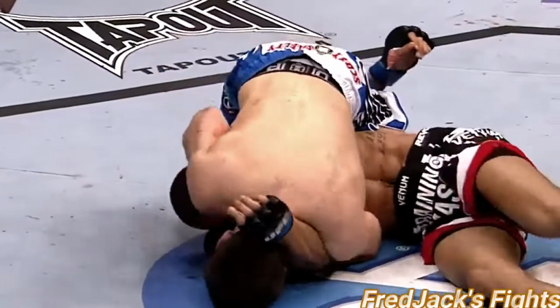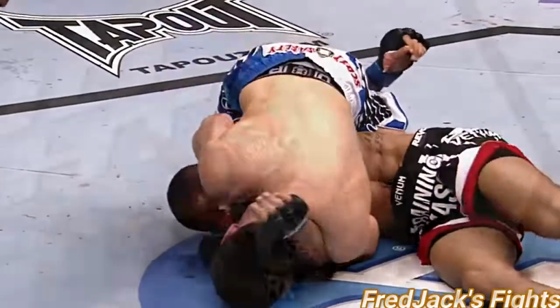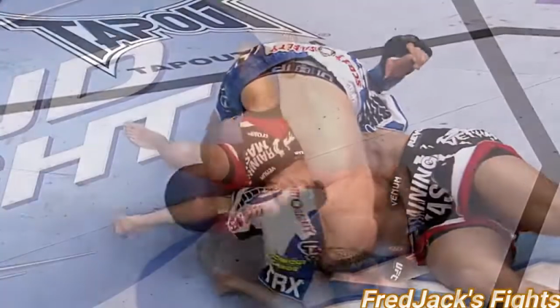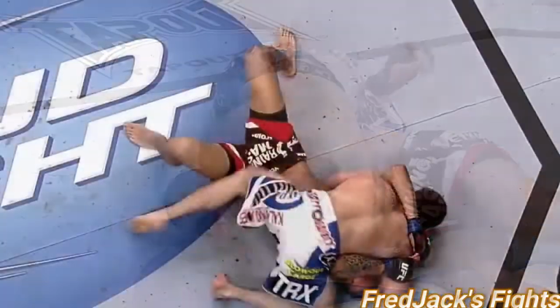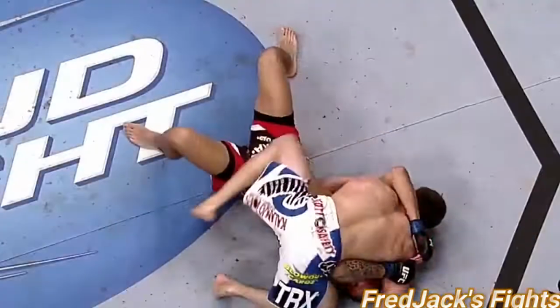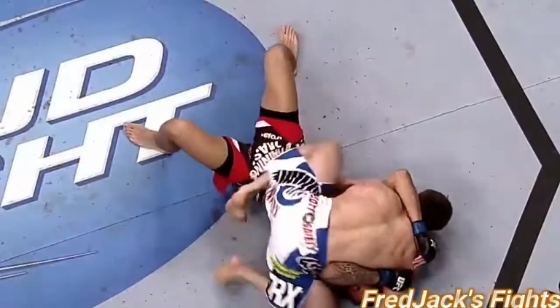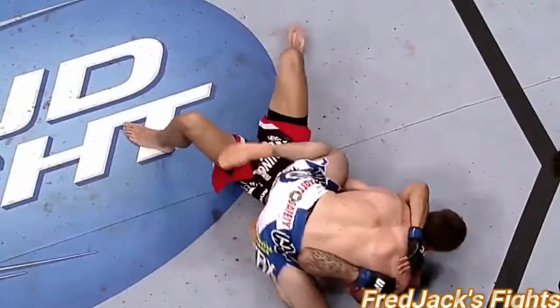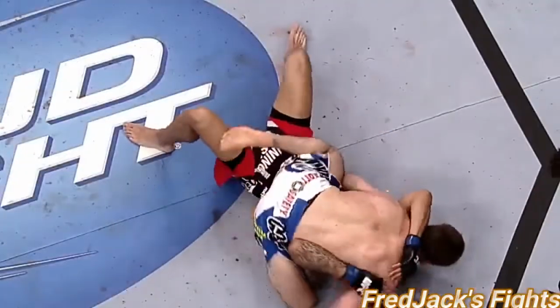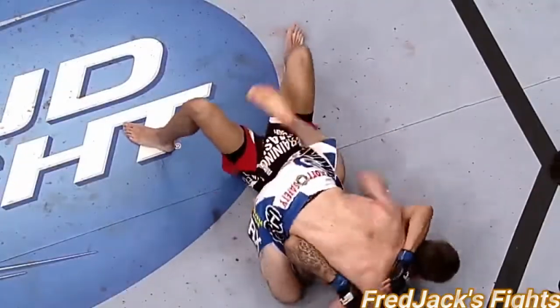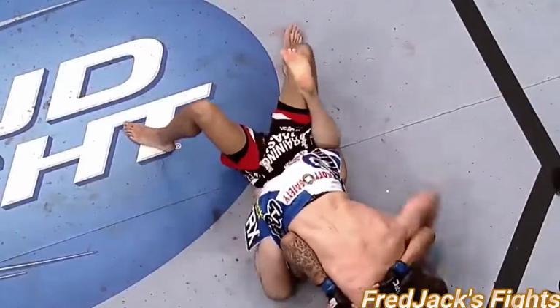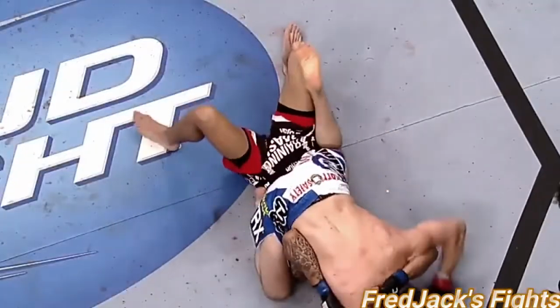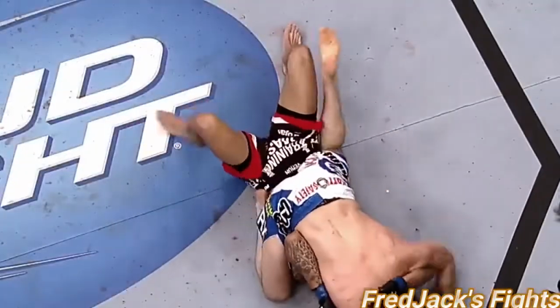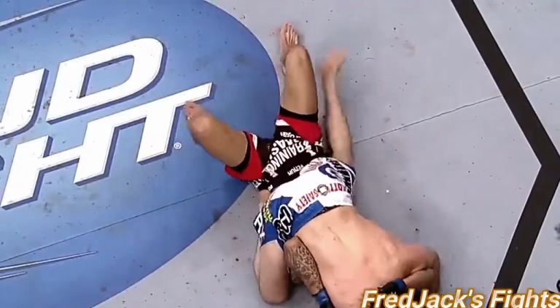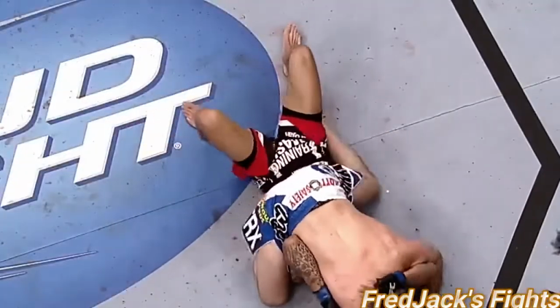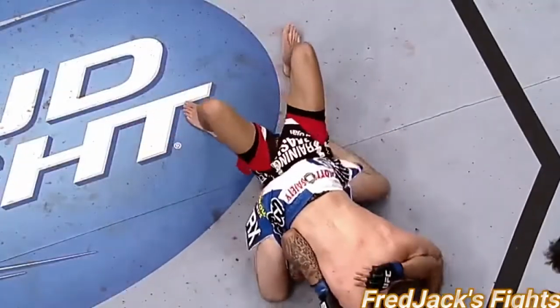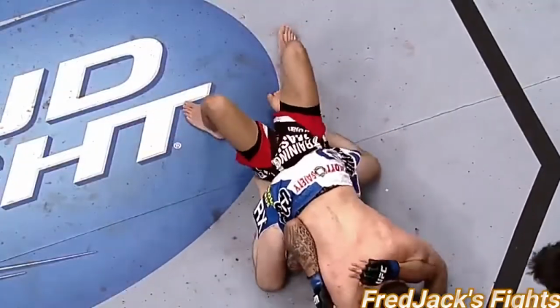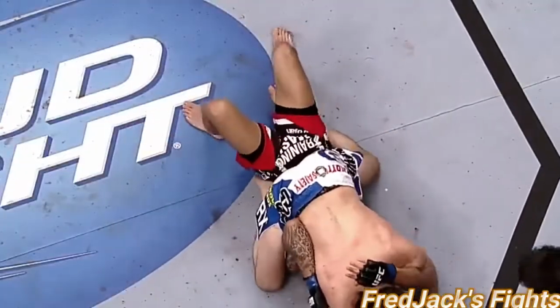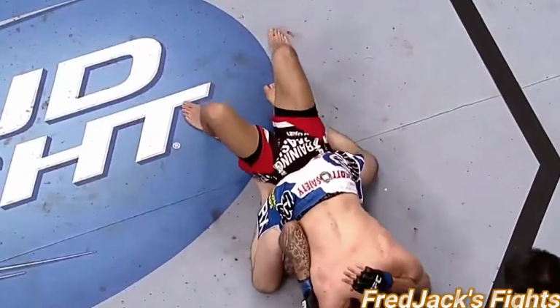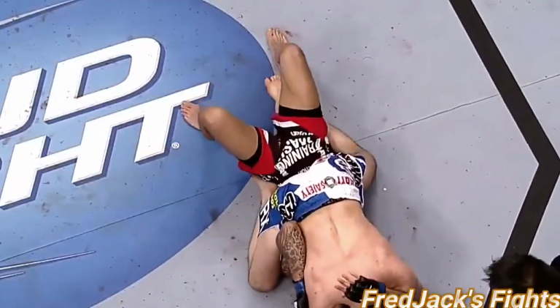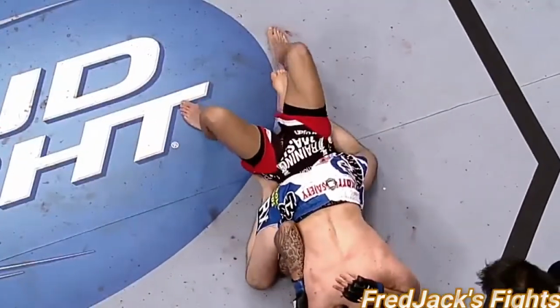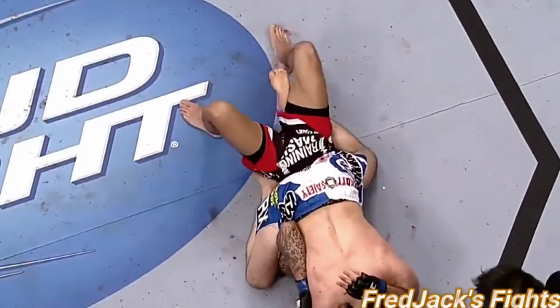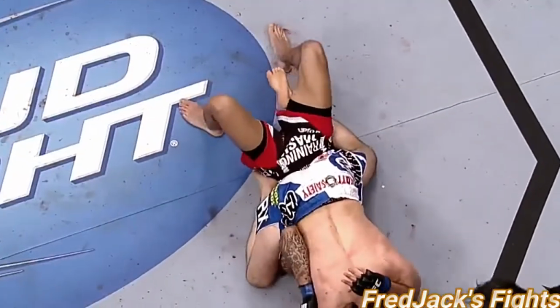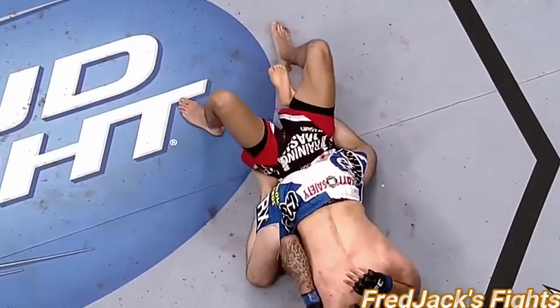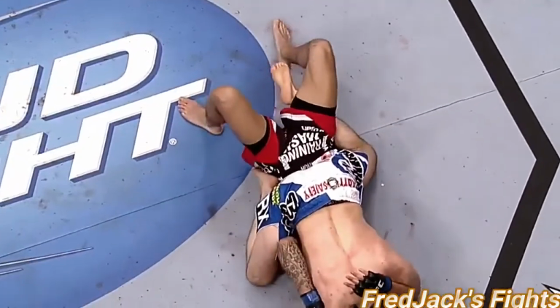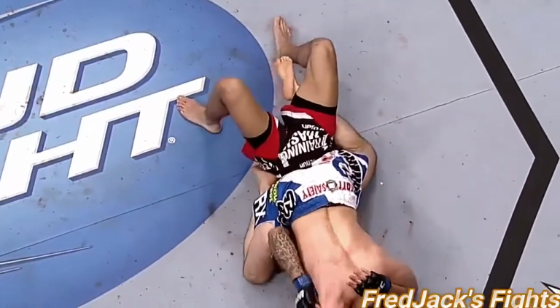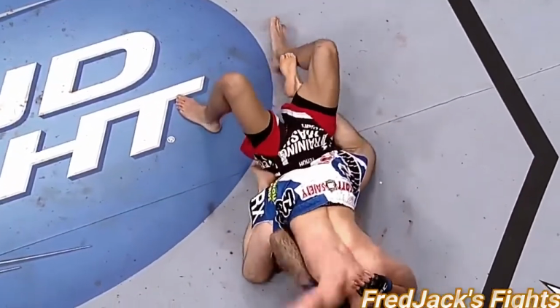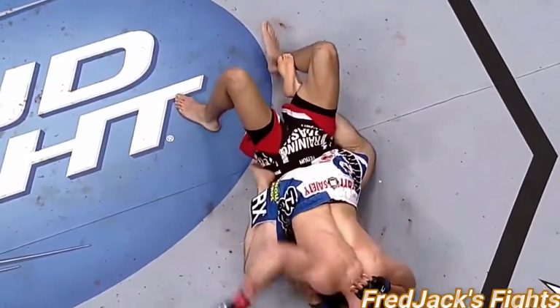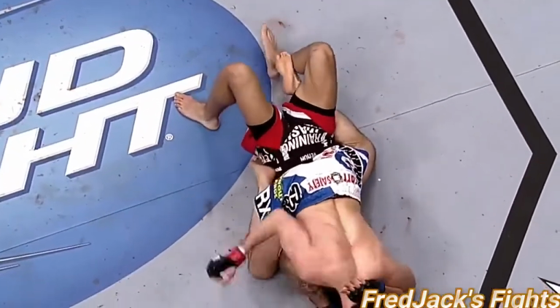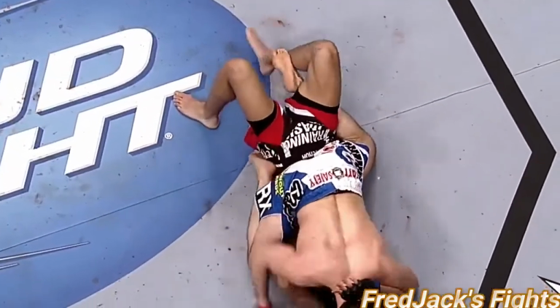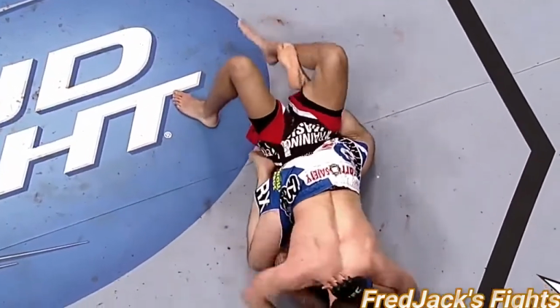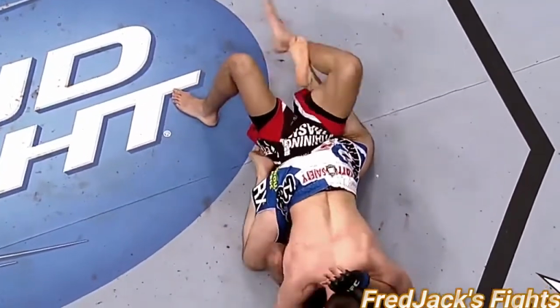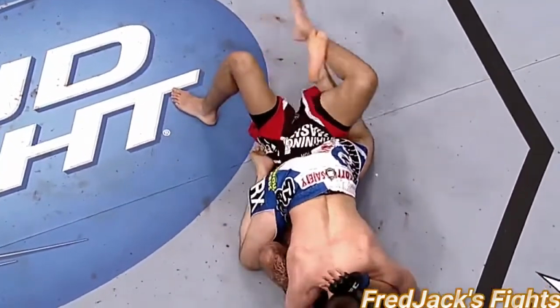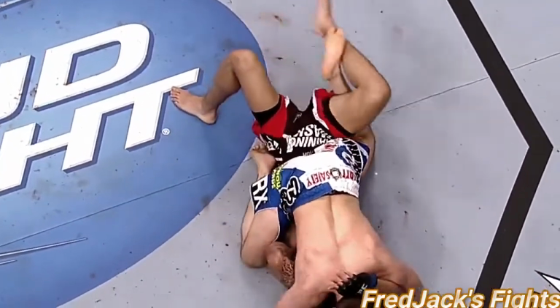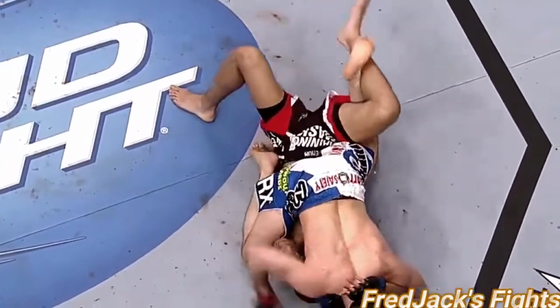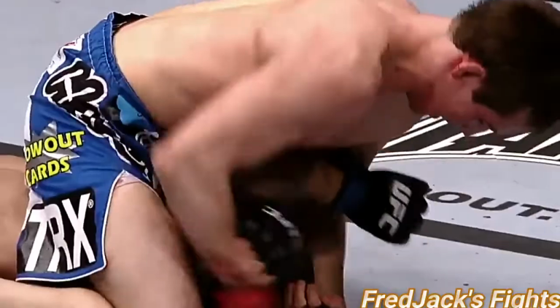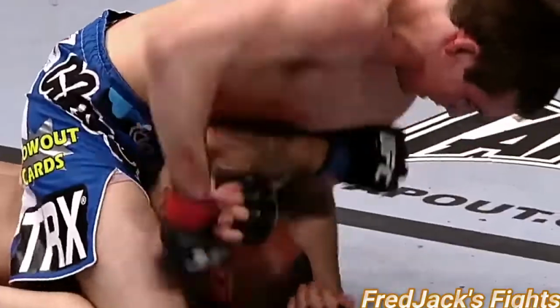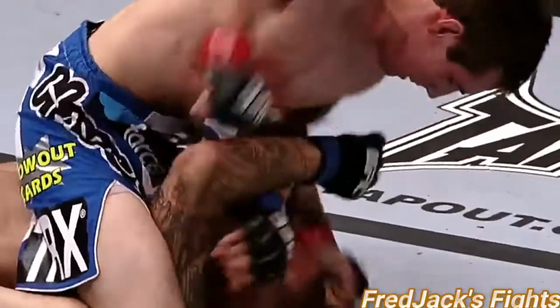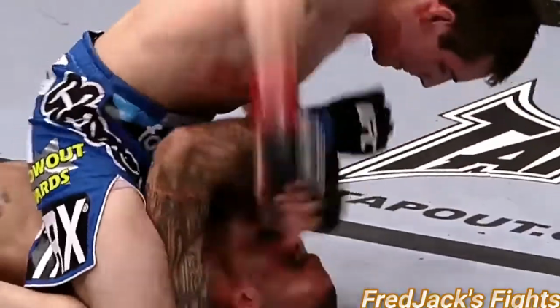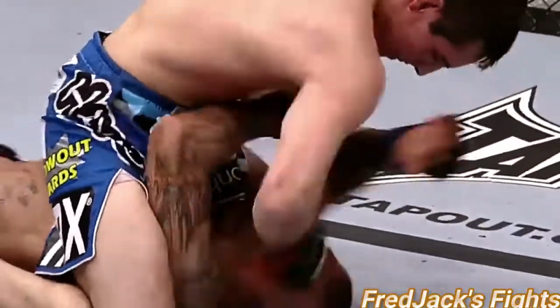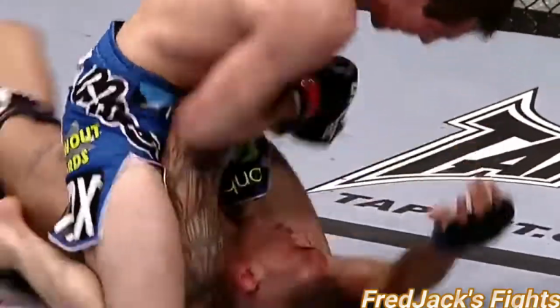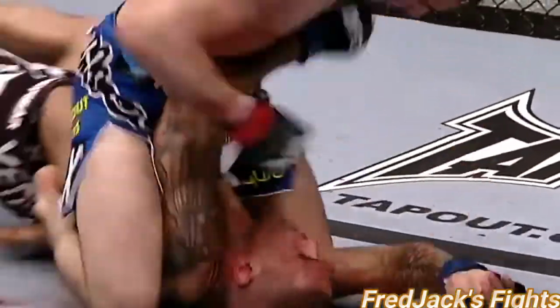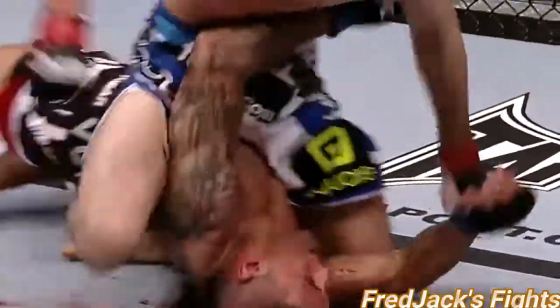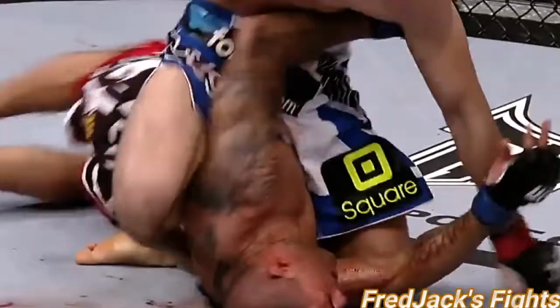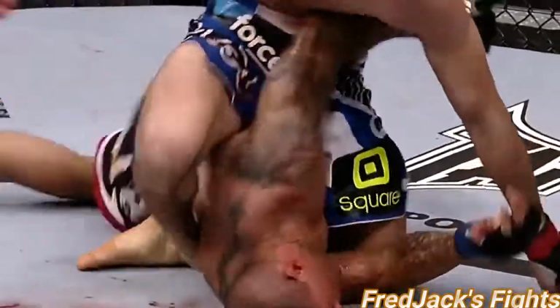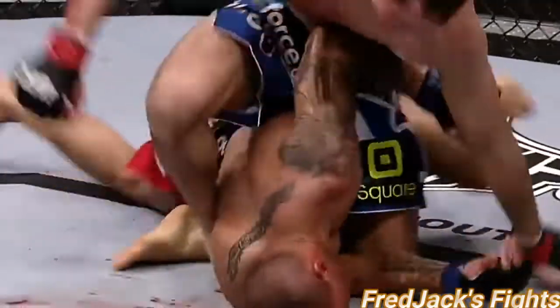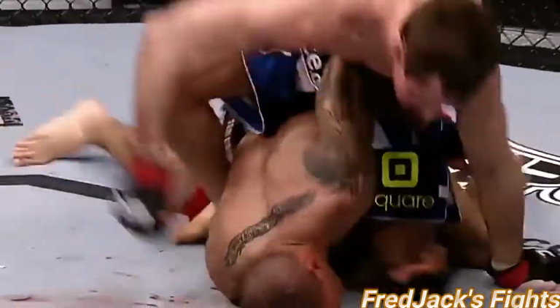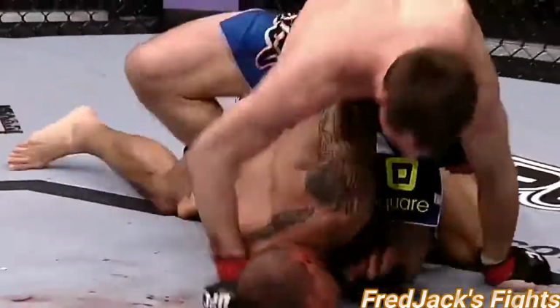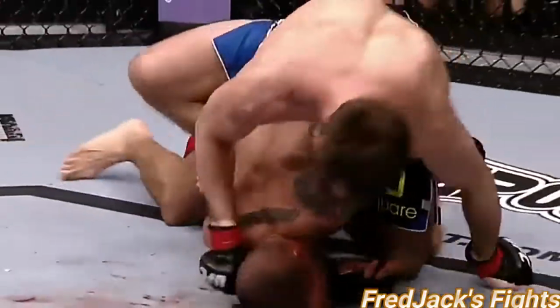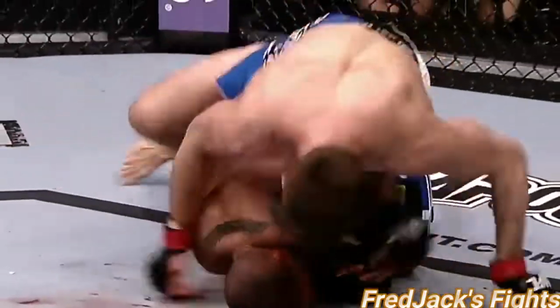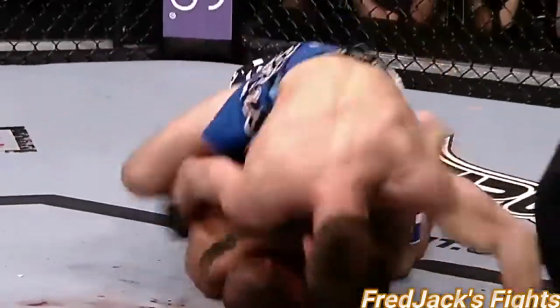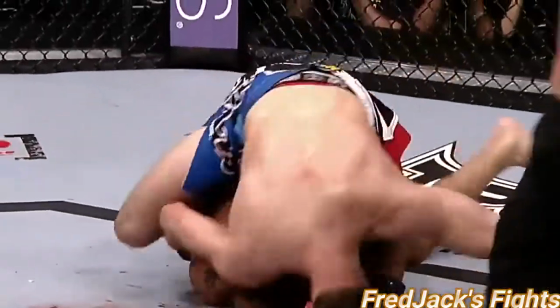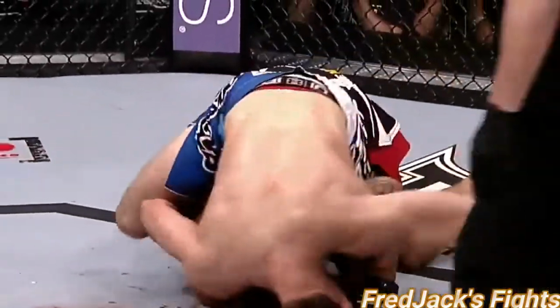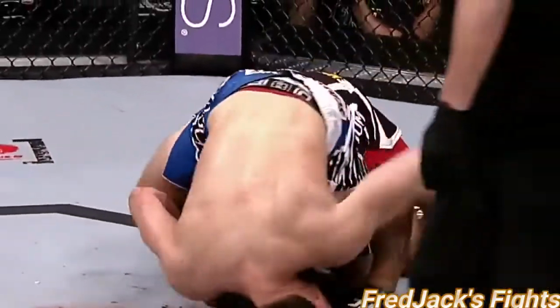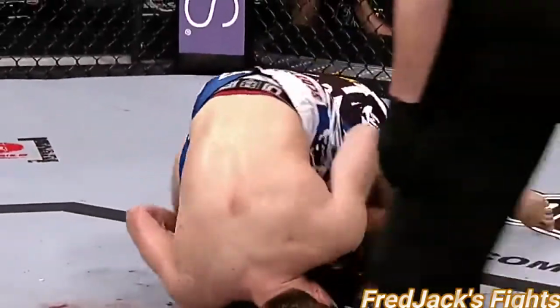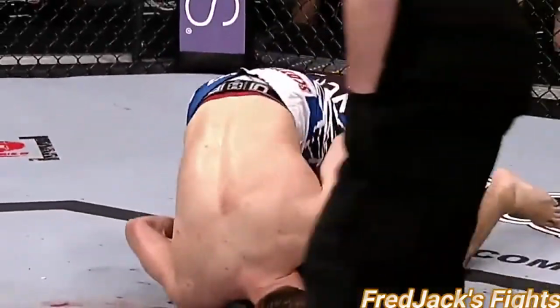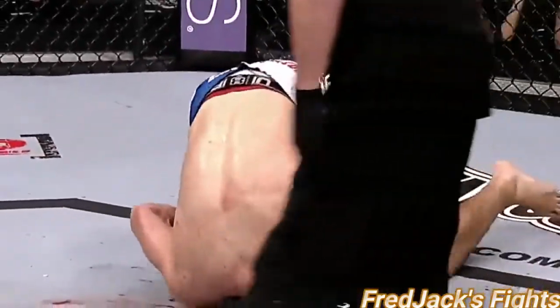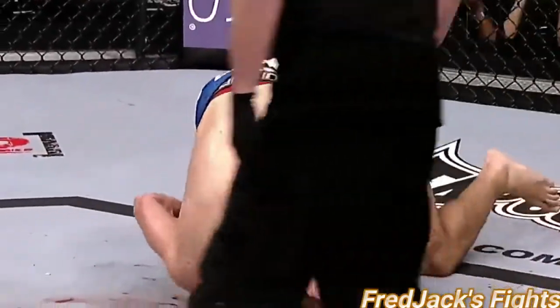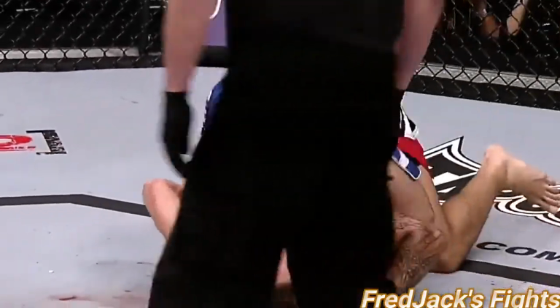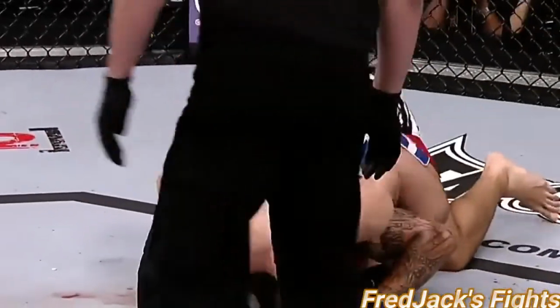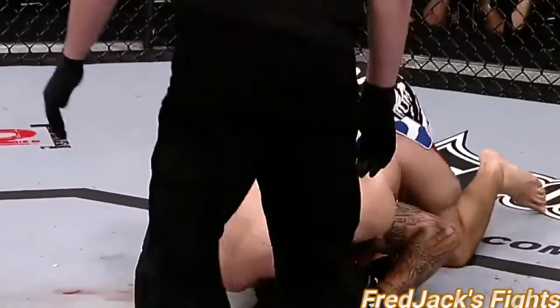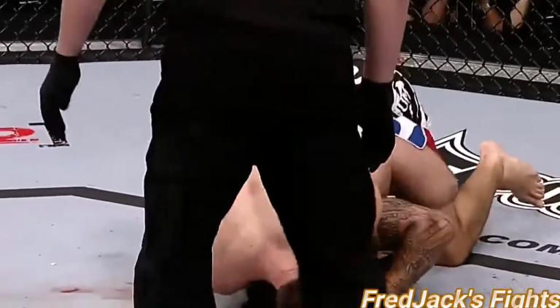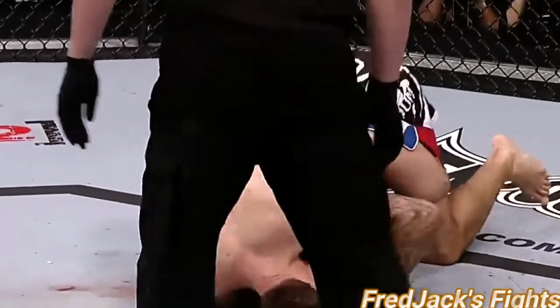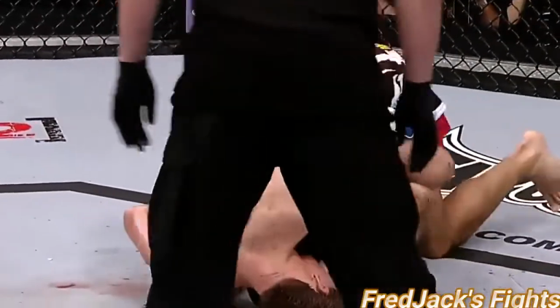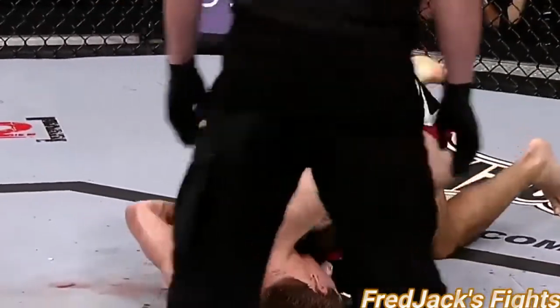He puts his left hand into the armpit. Full mount. He's got to hang in here — big shot by Rory. Takes the back.